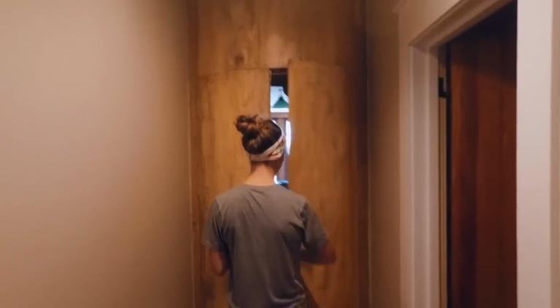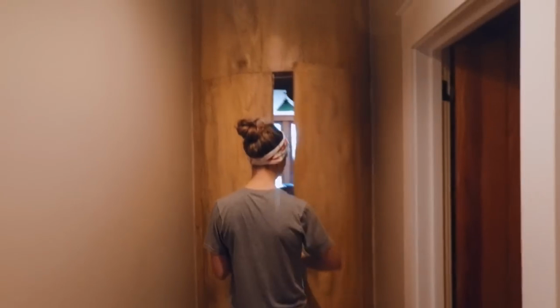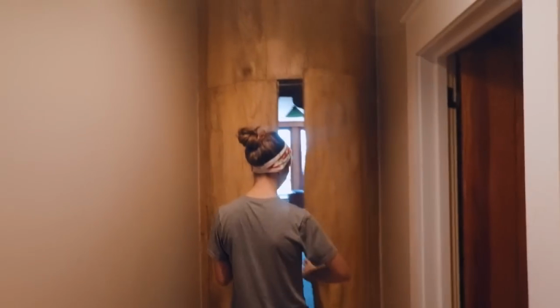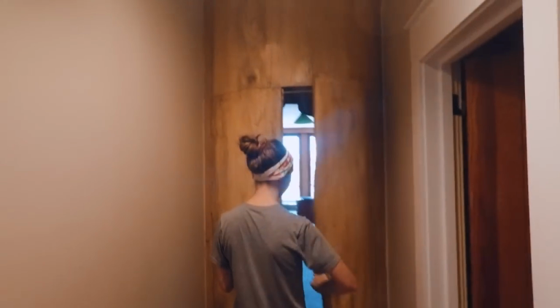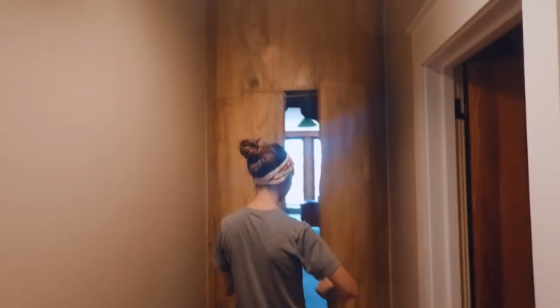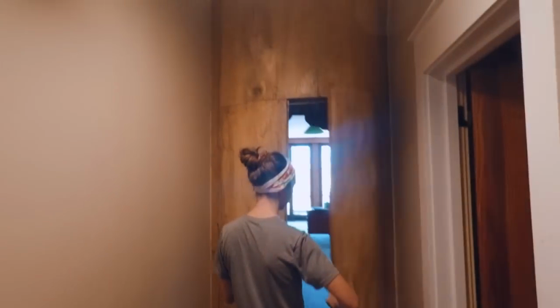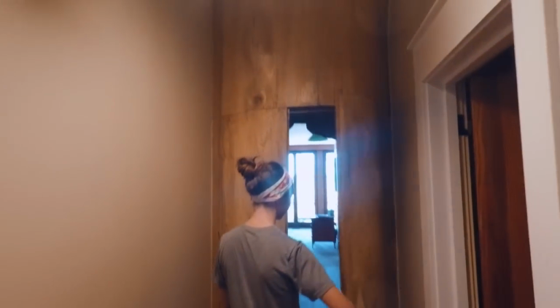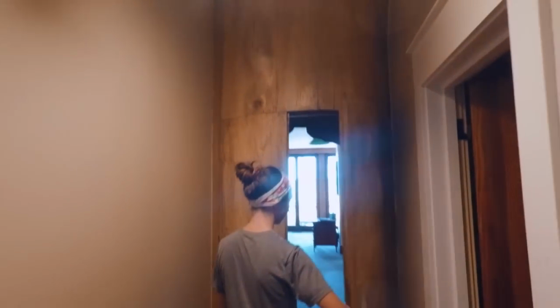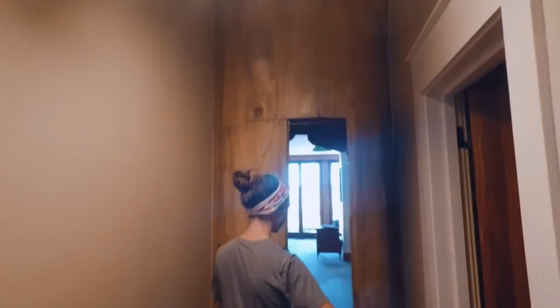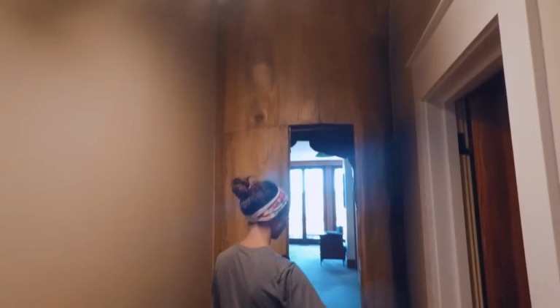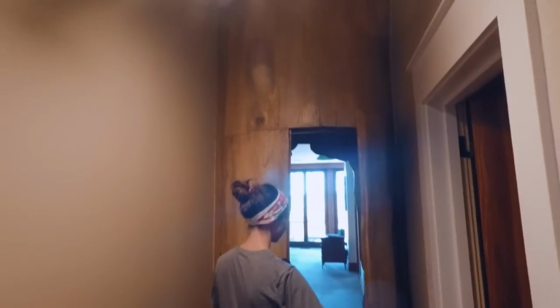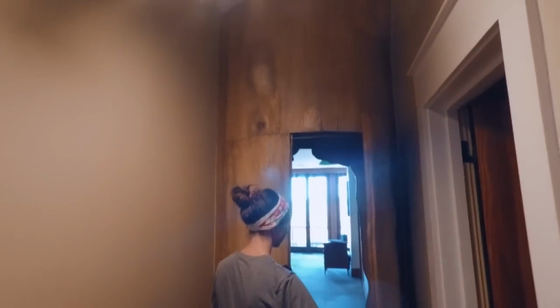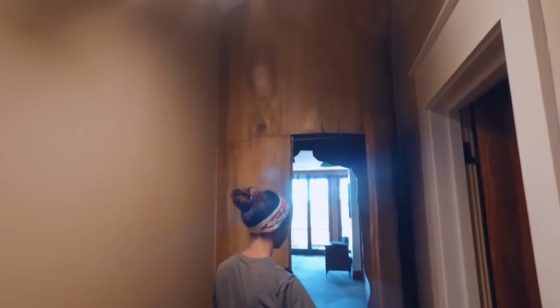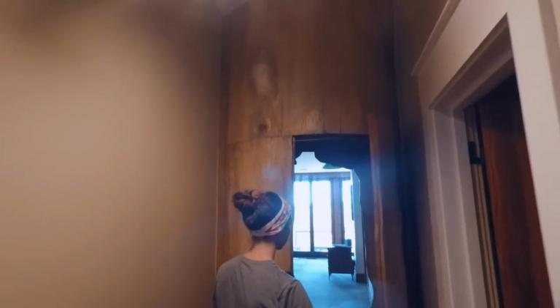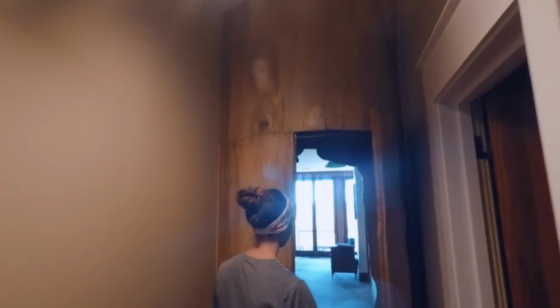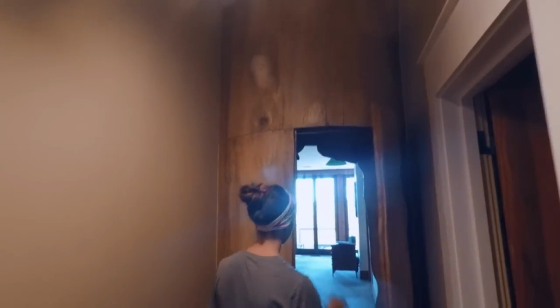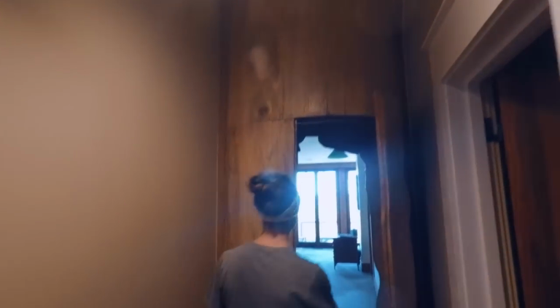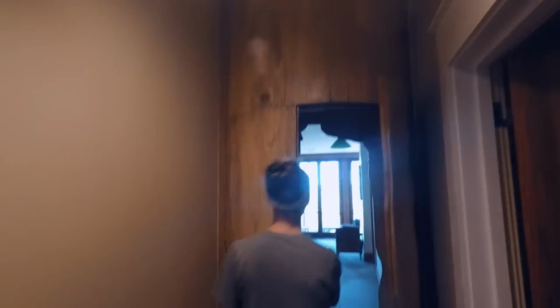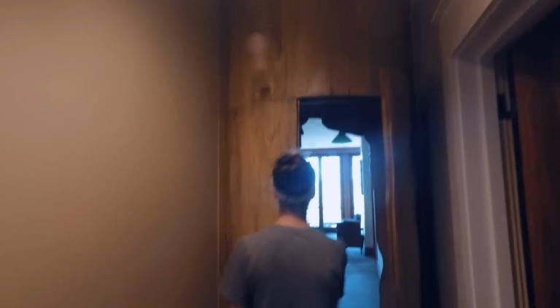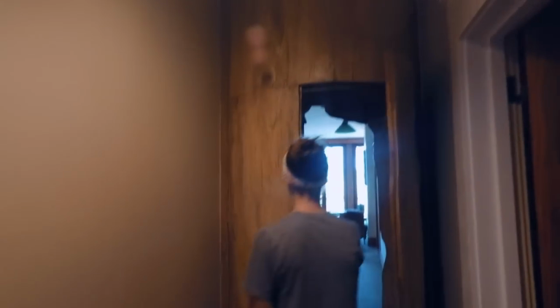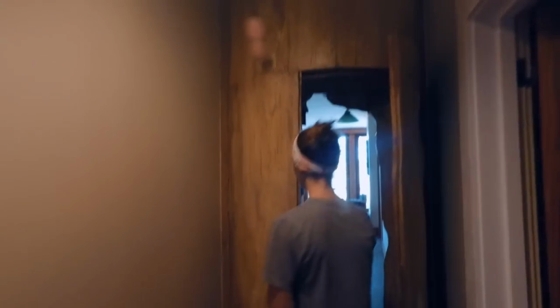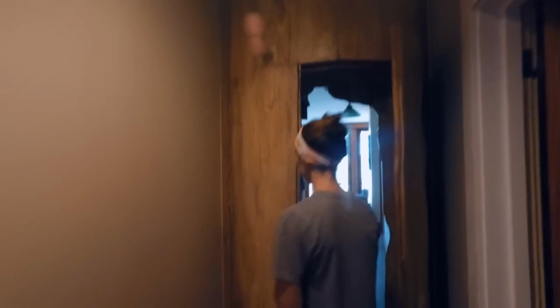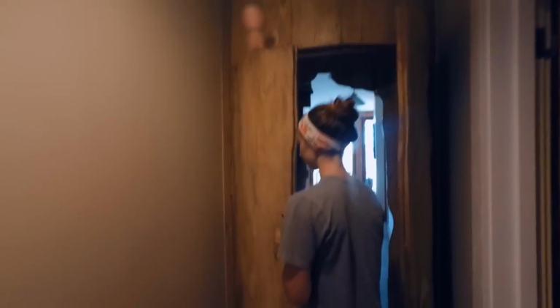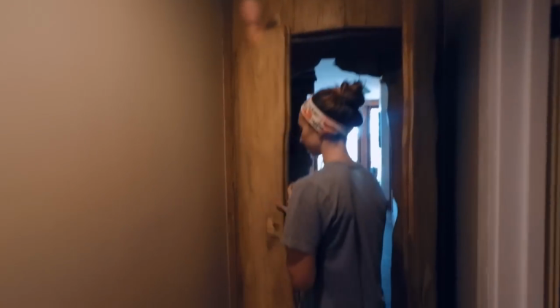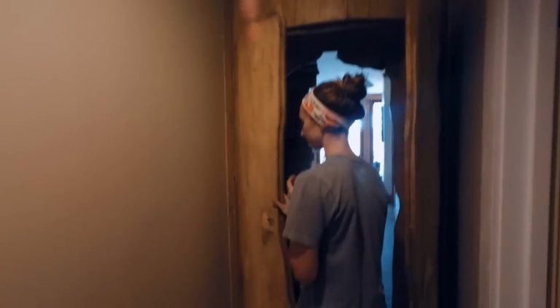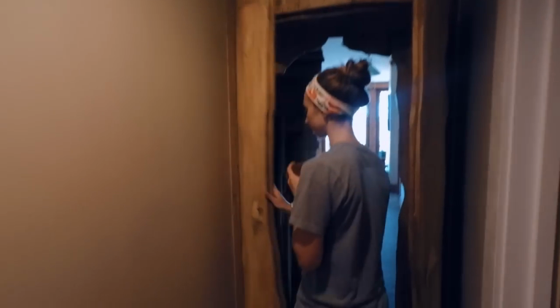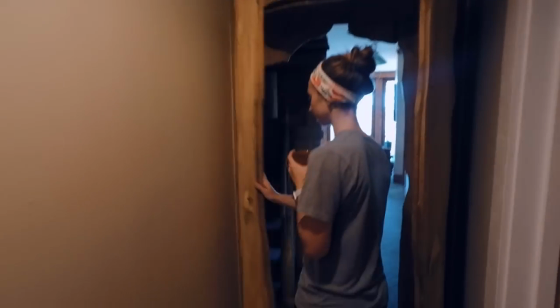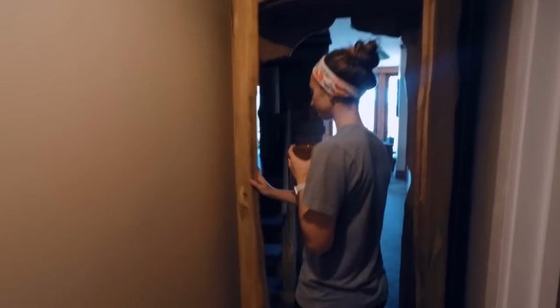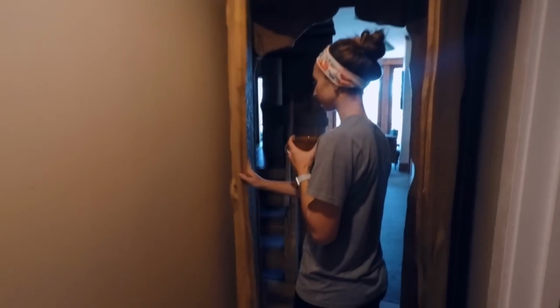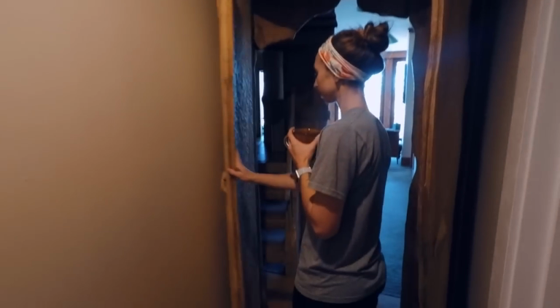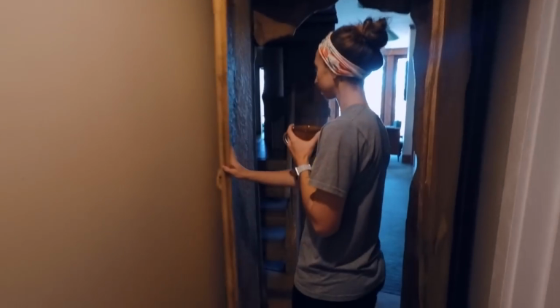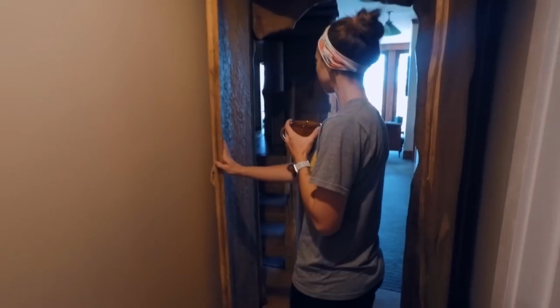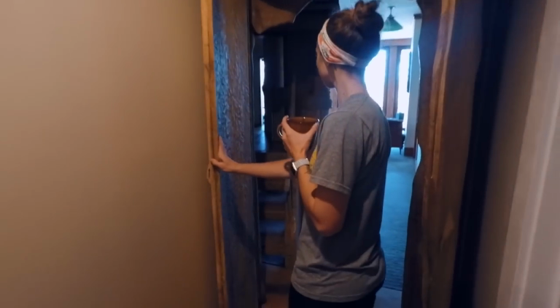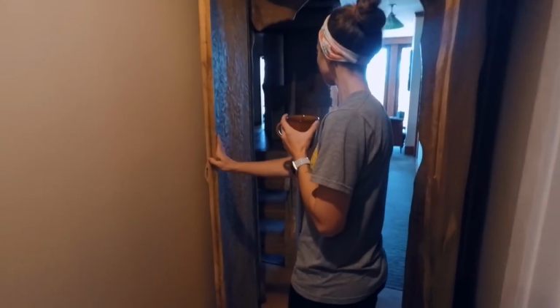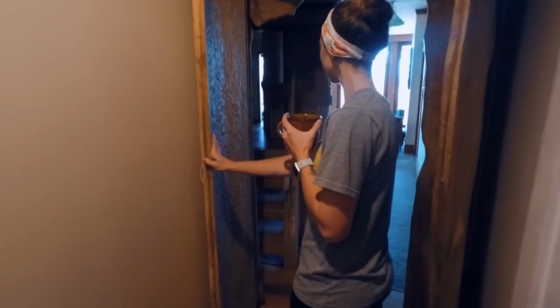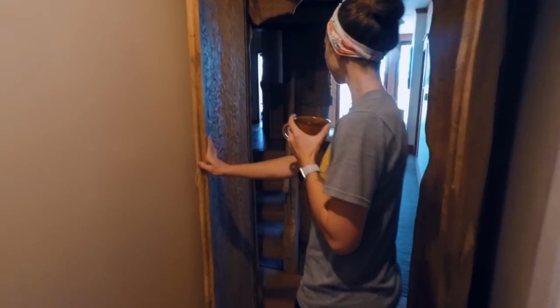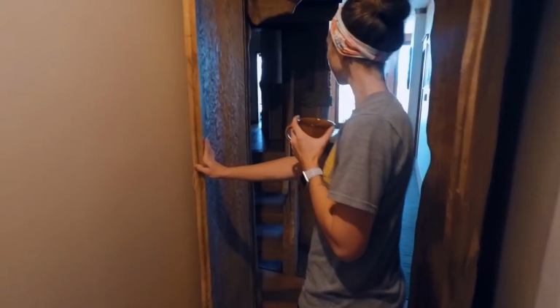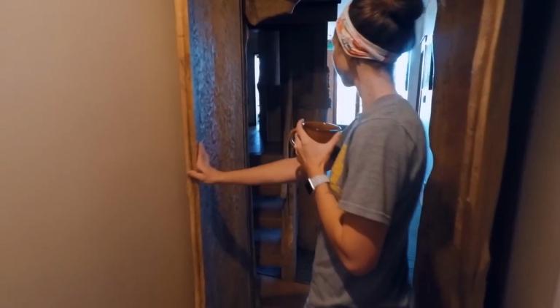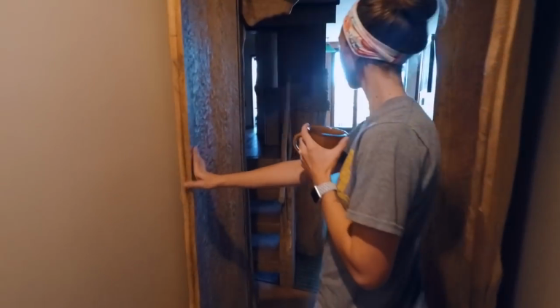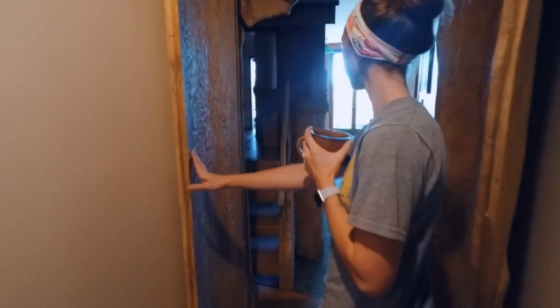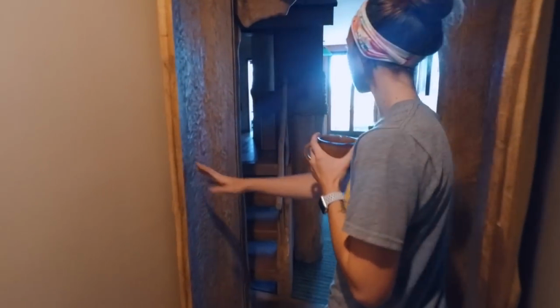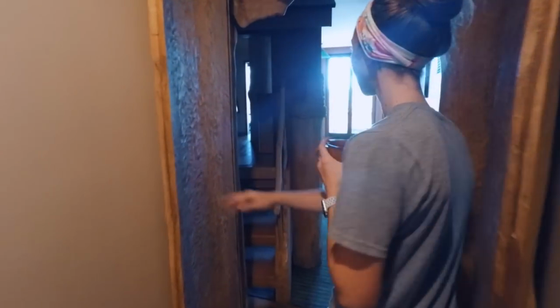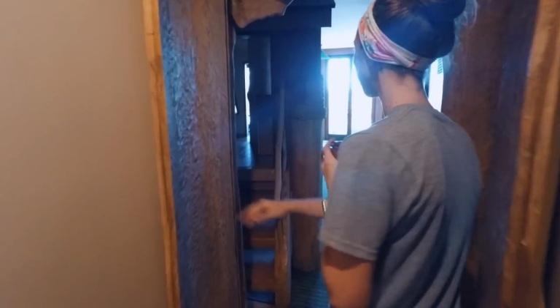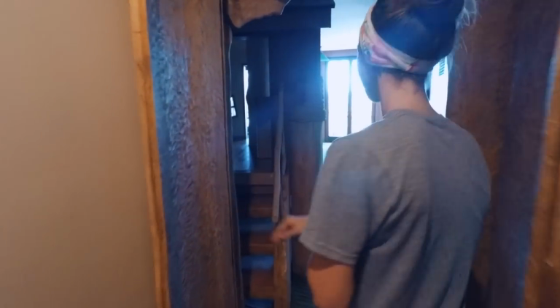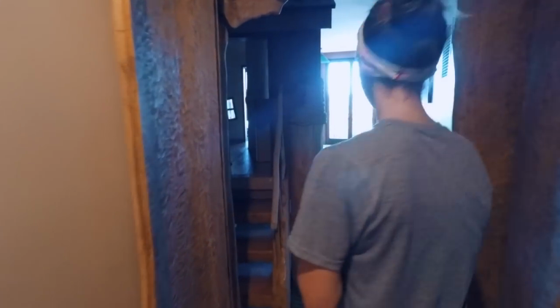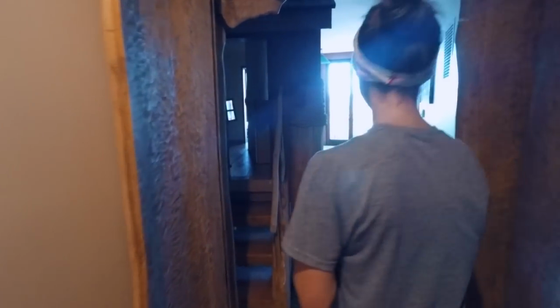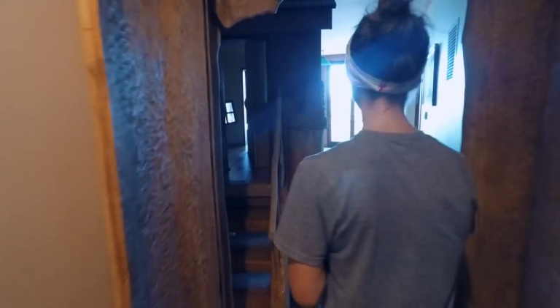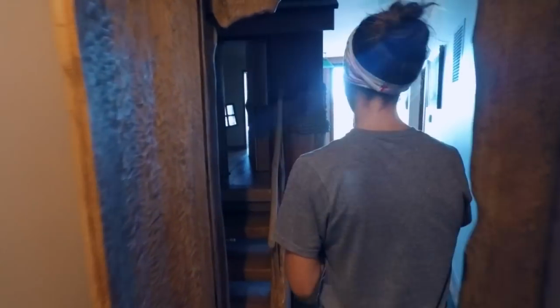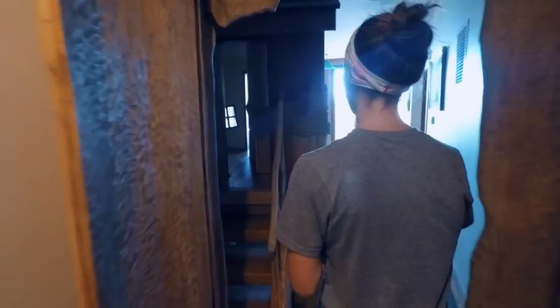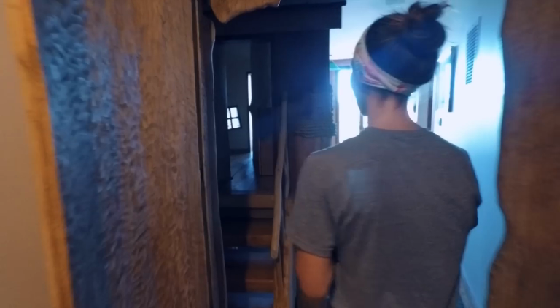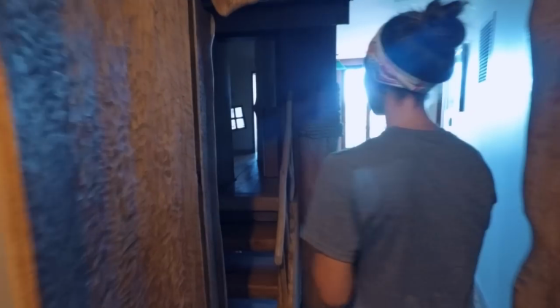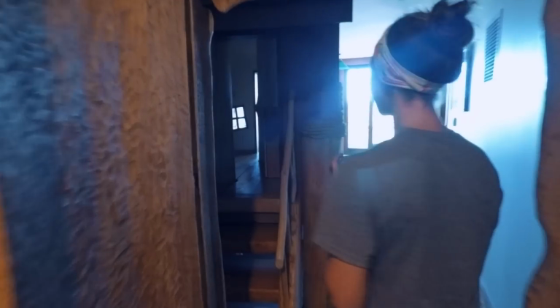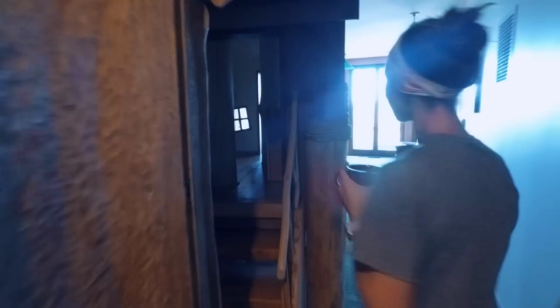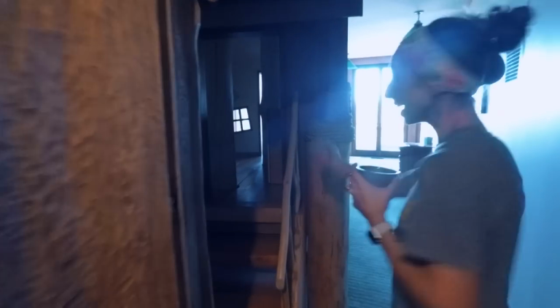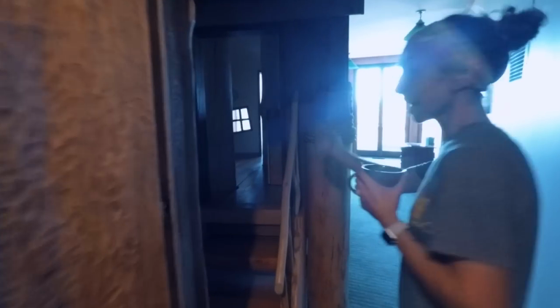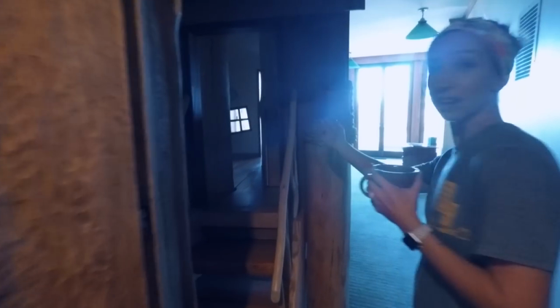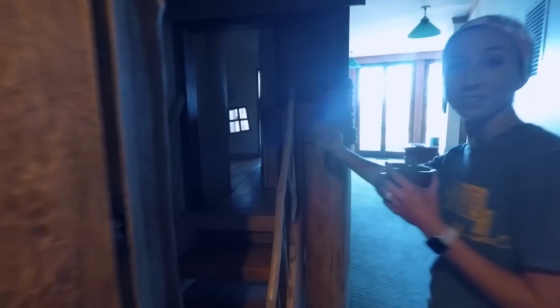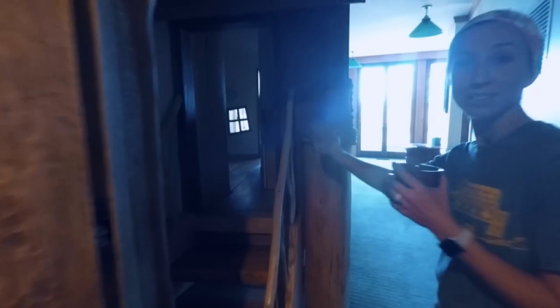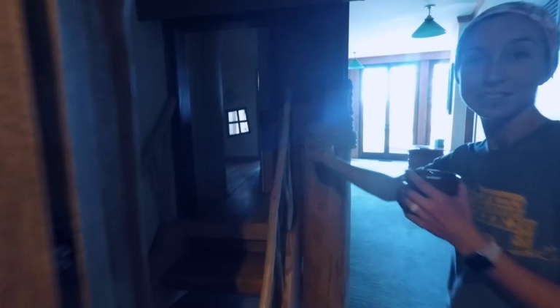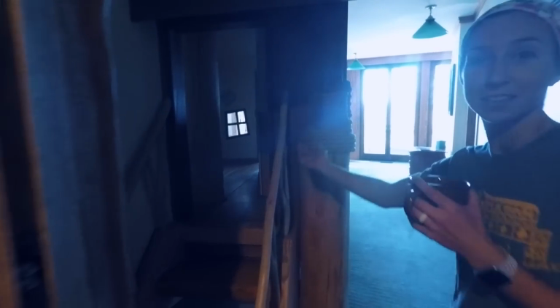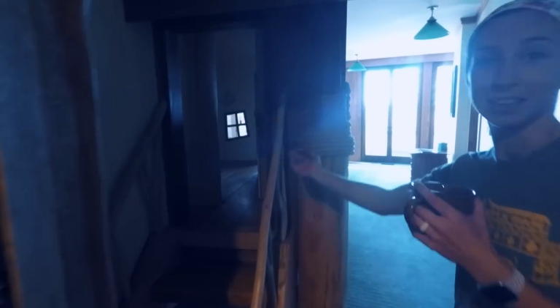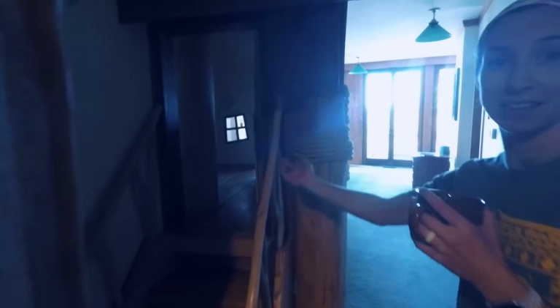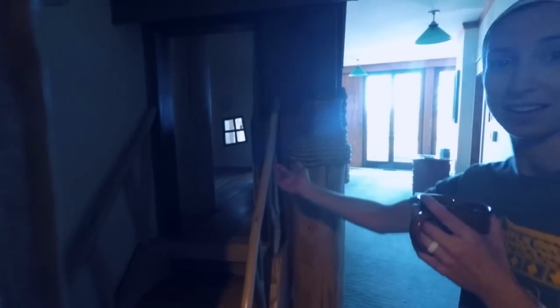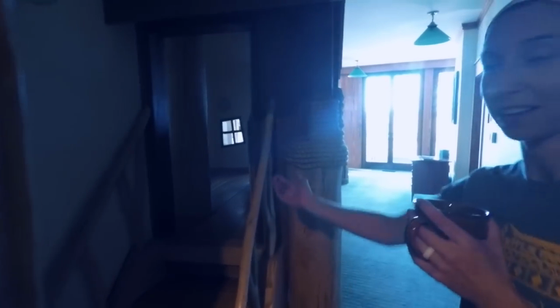This is a tree. It goes into a treehouse — a treehouse!